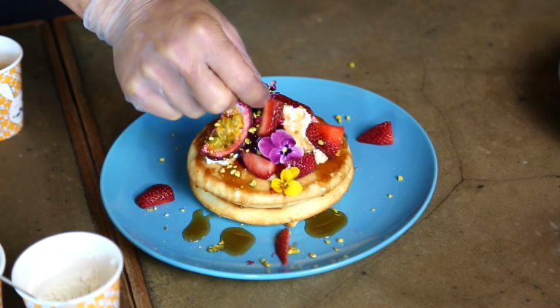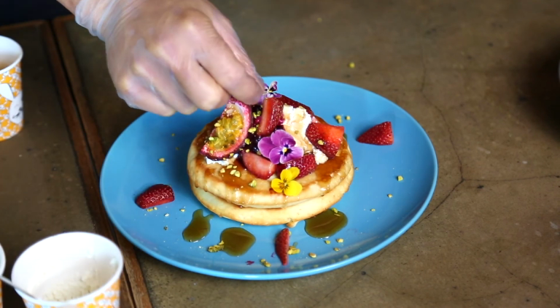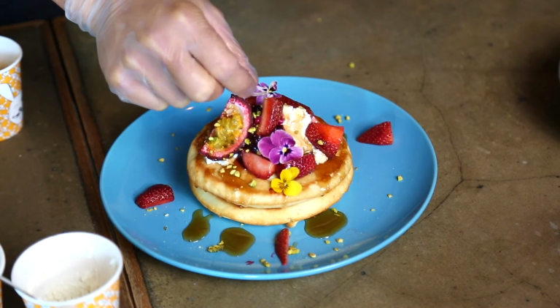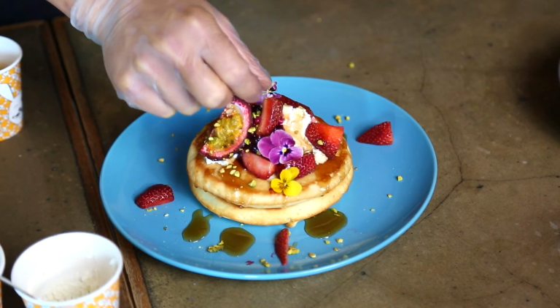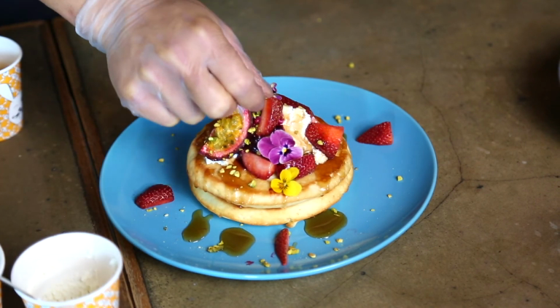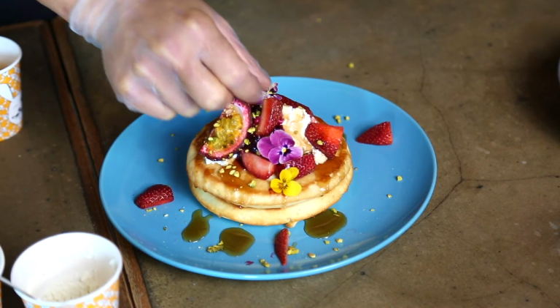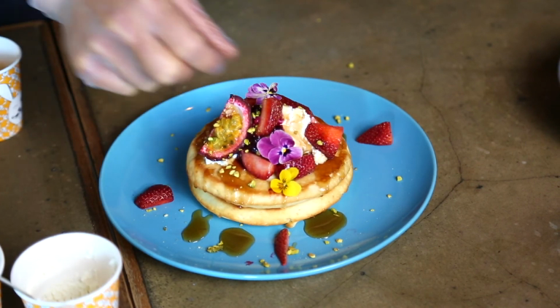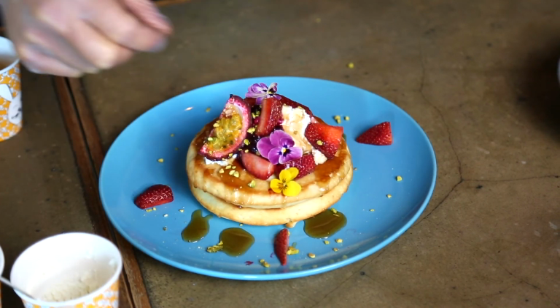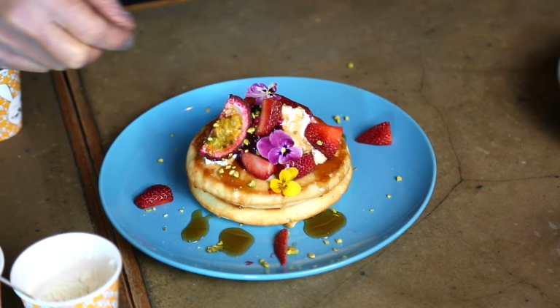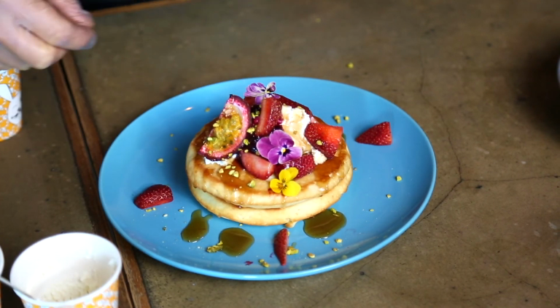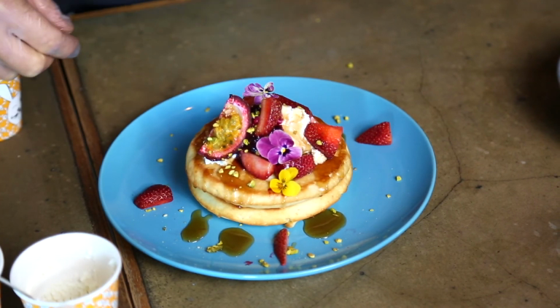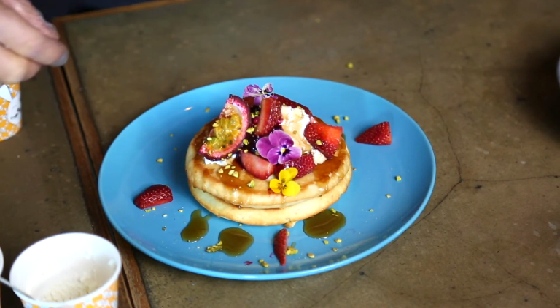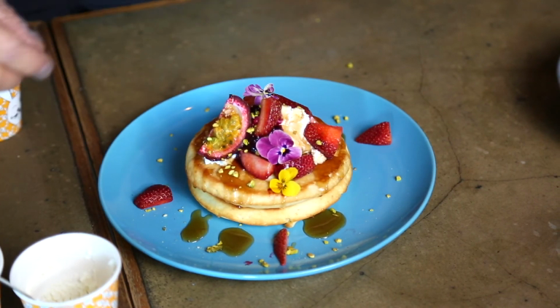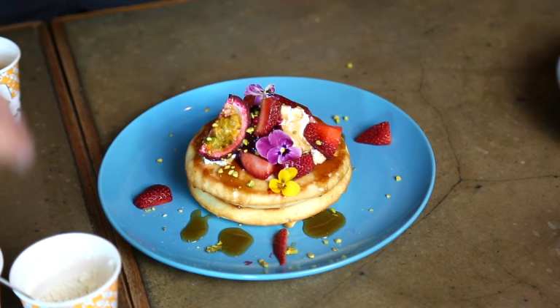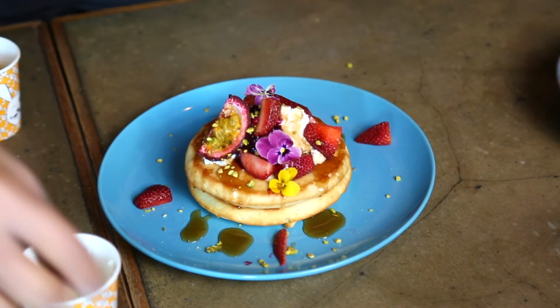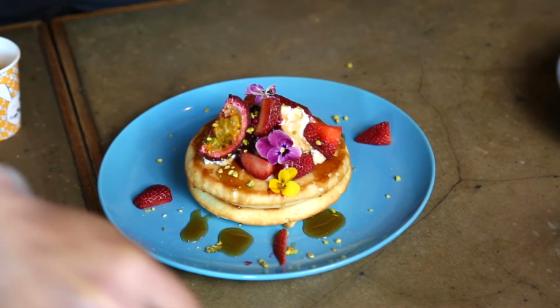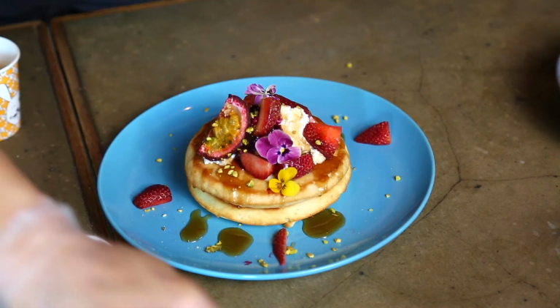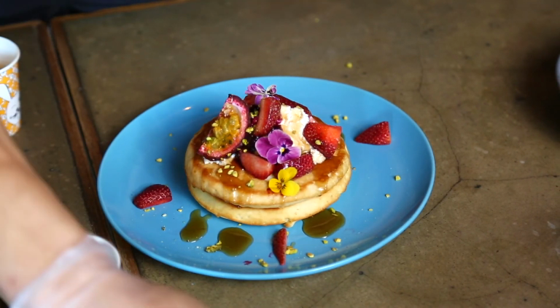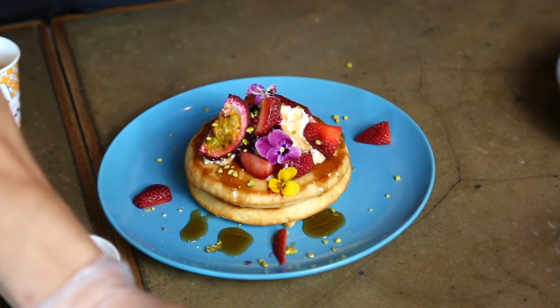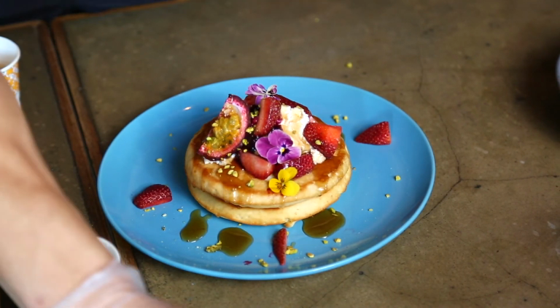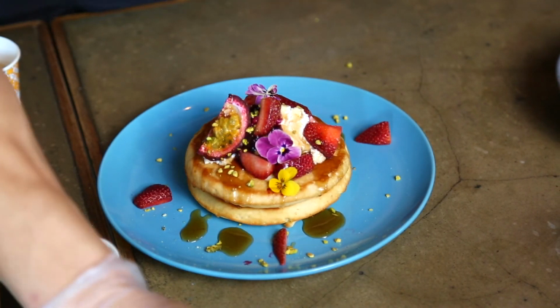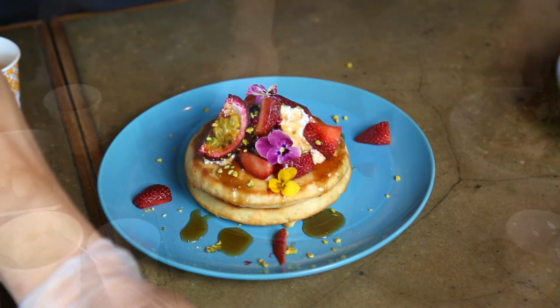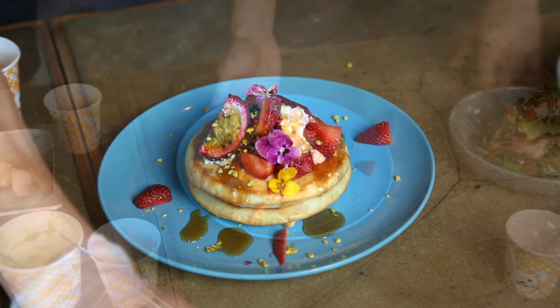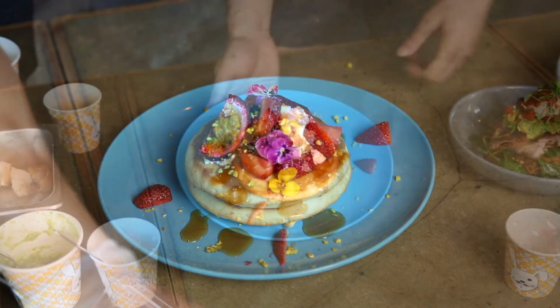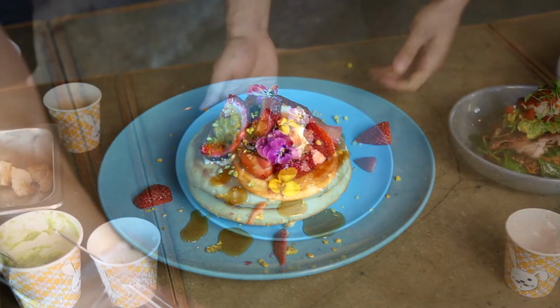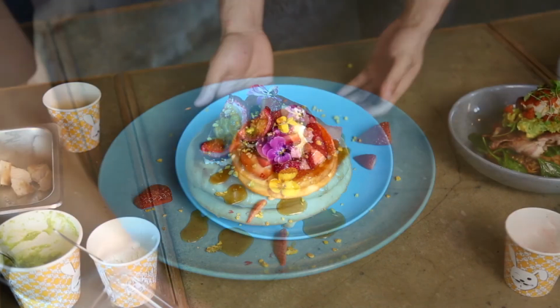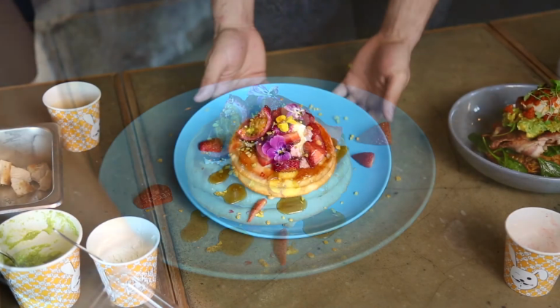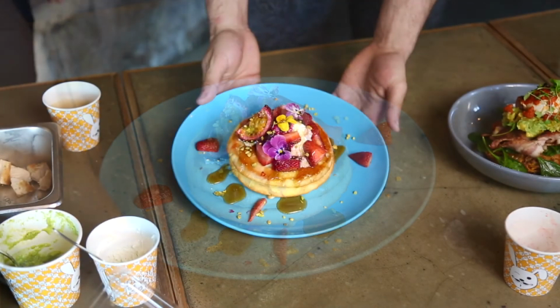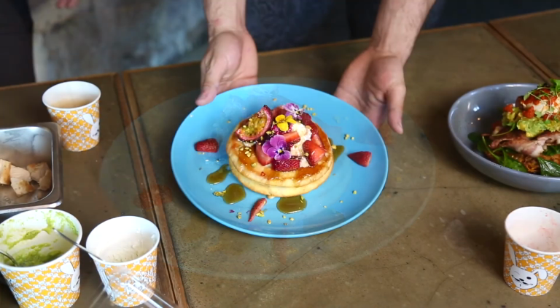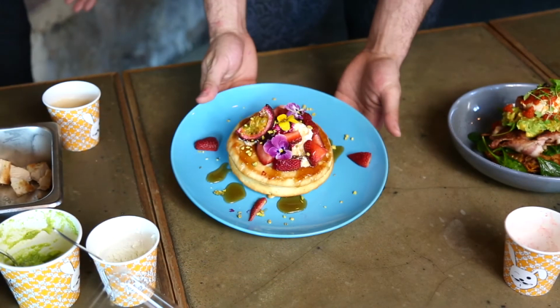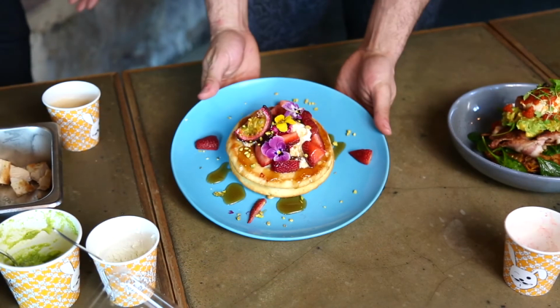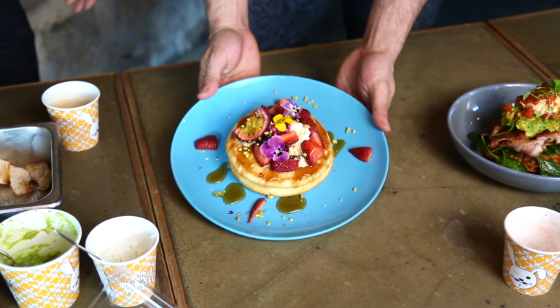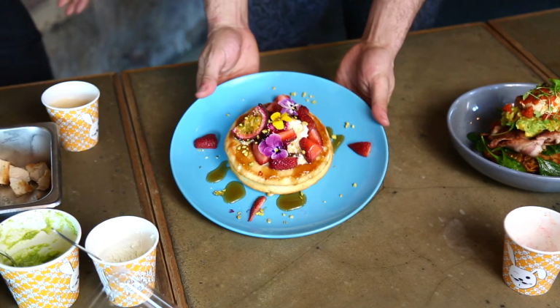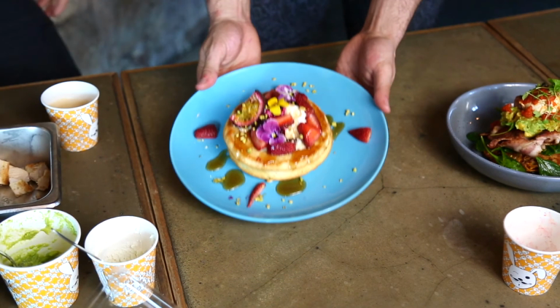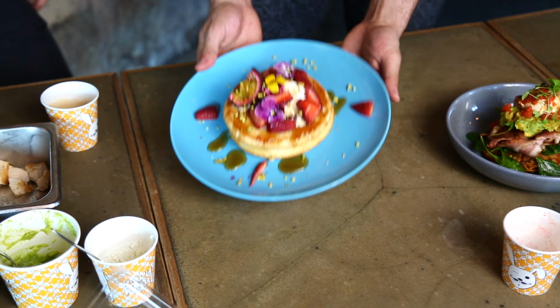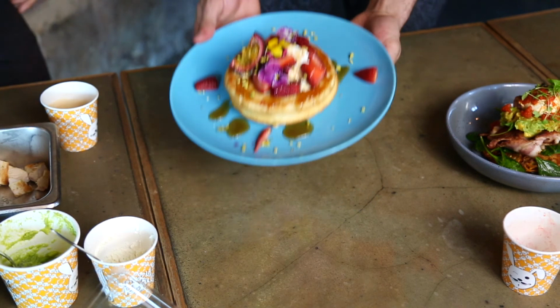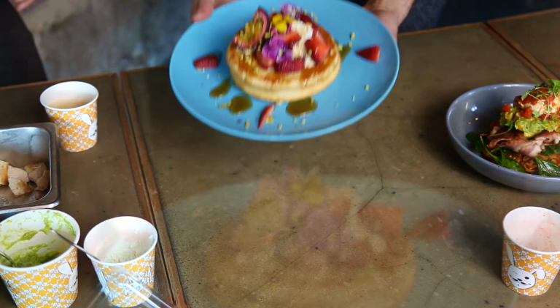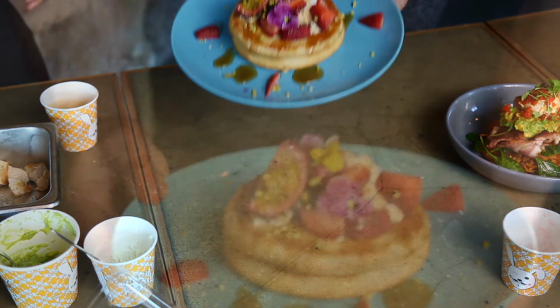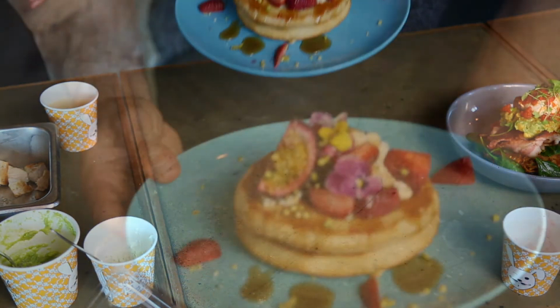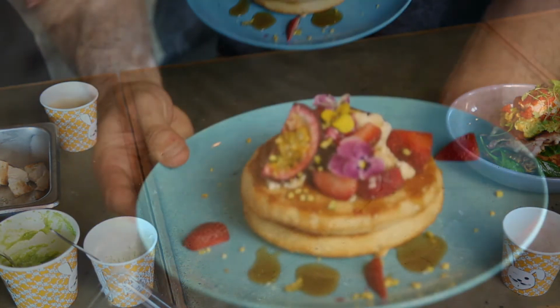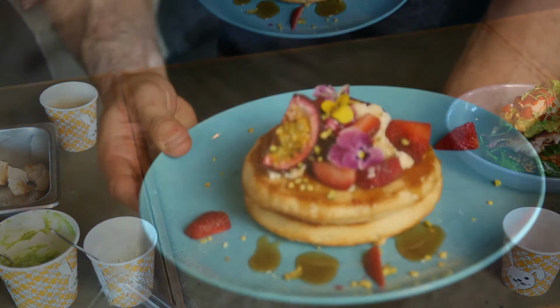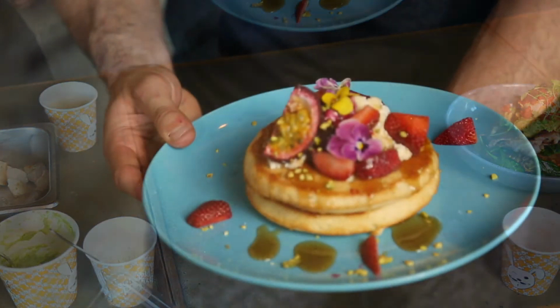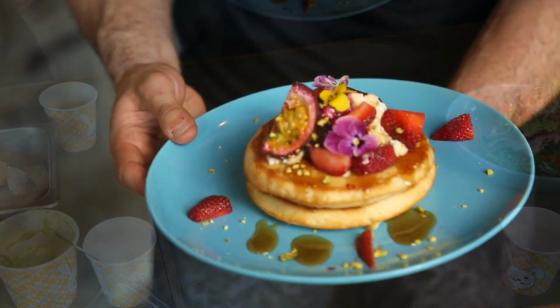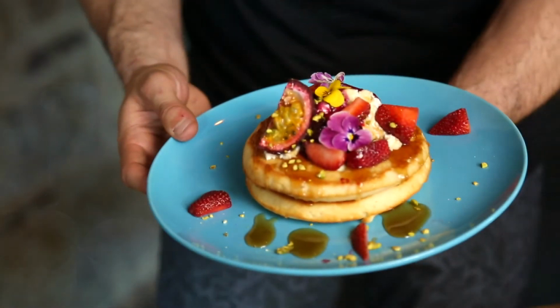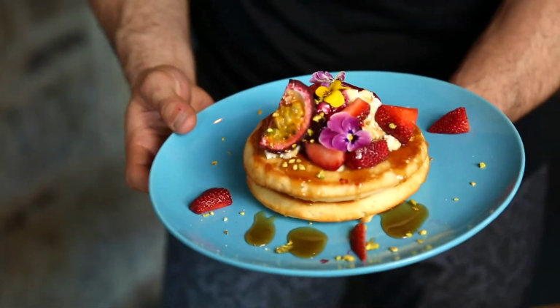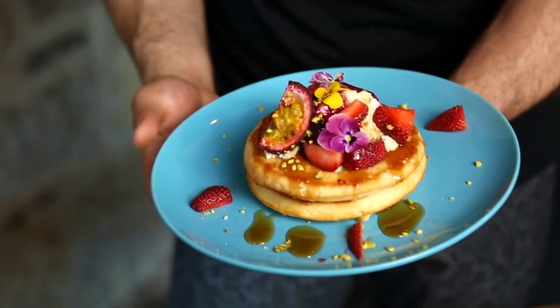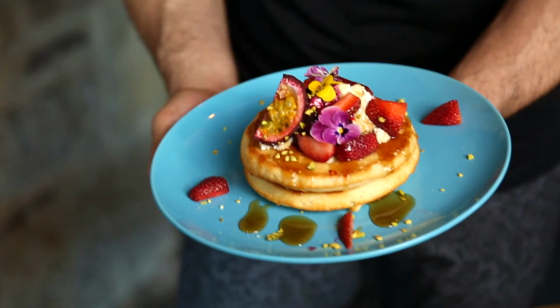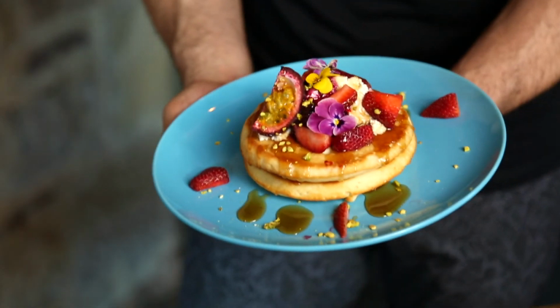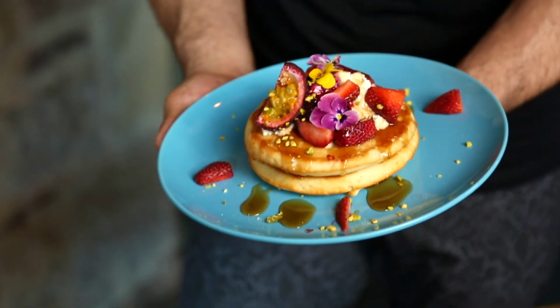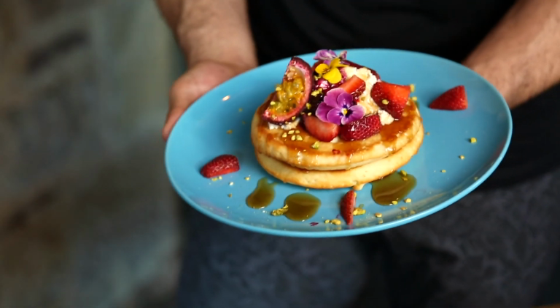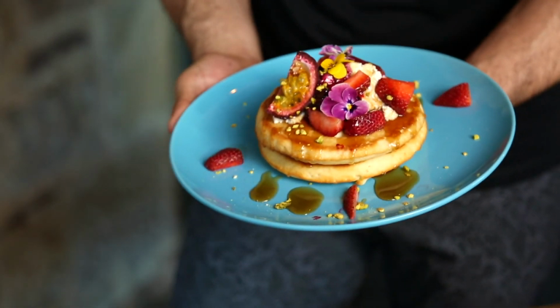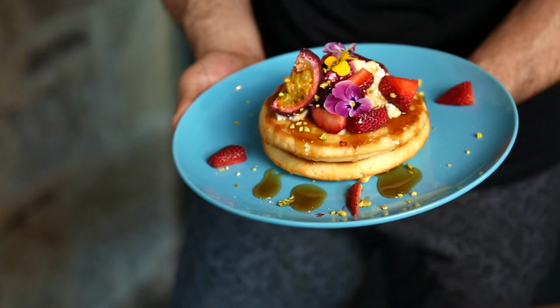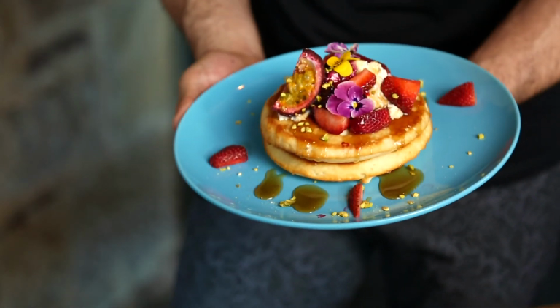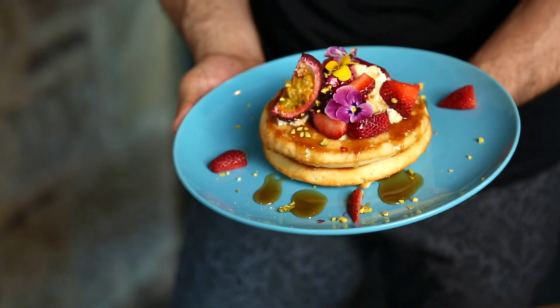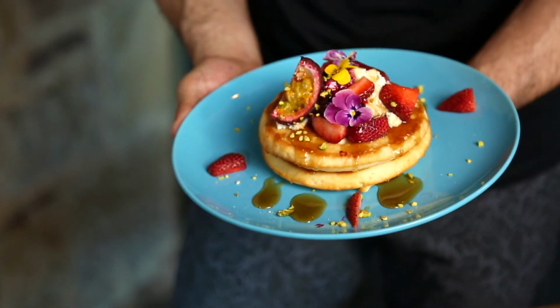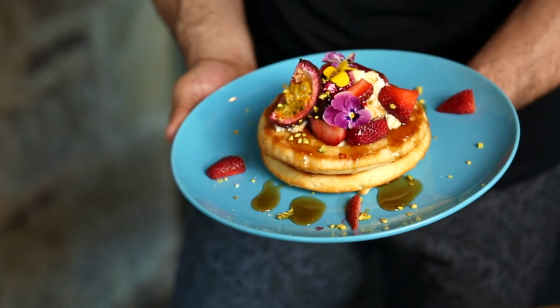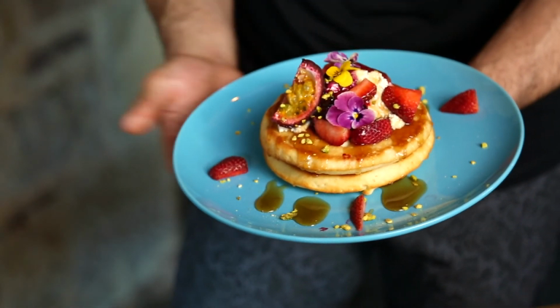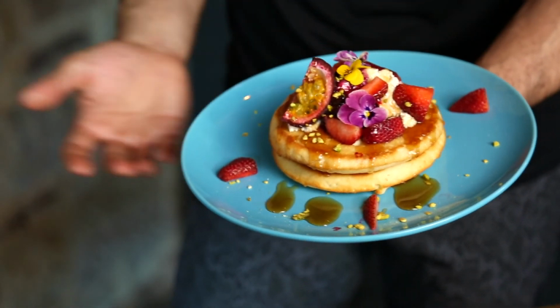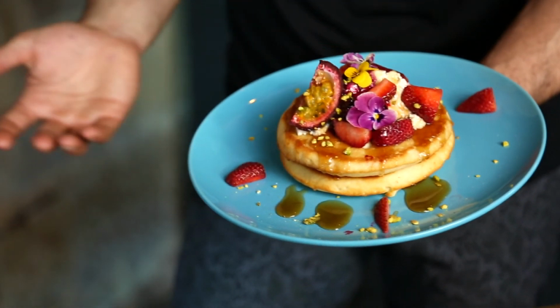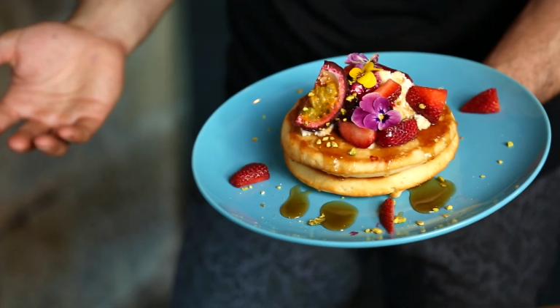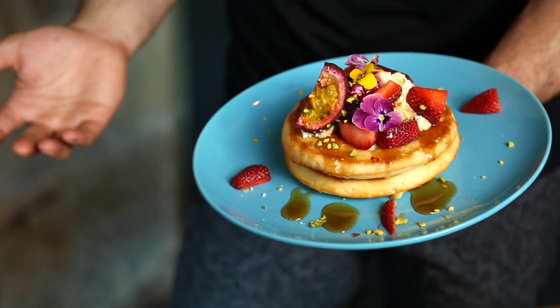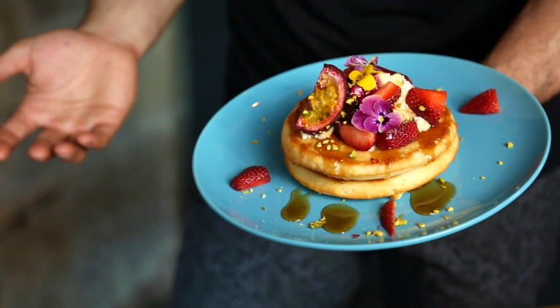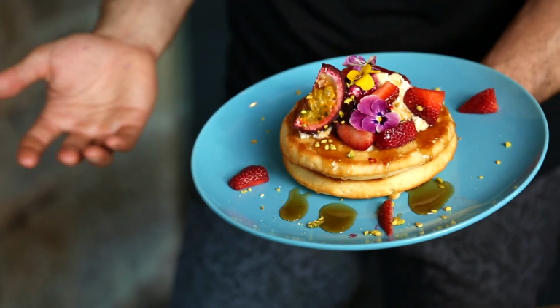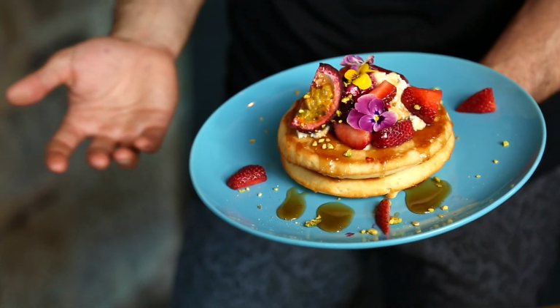Oh, look at that. So this is our Rusty Rabbit signature pancakes, topped with market fresh fruit.